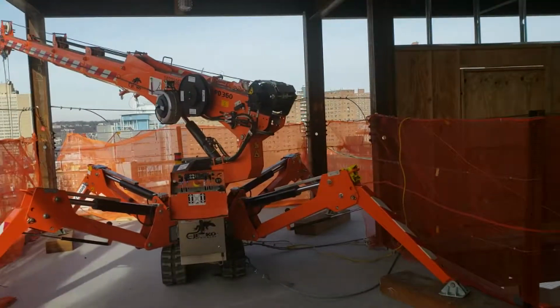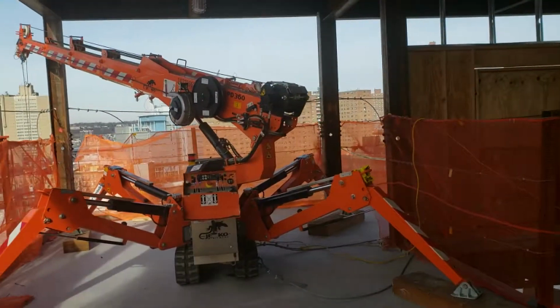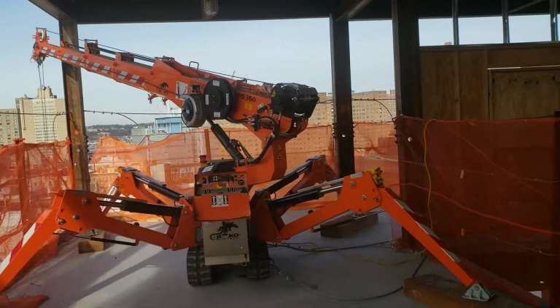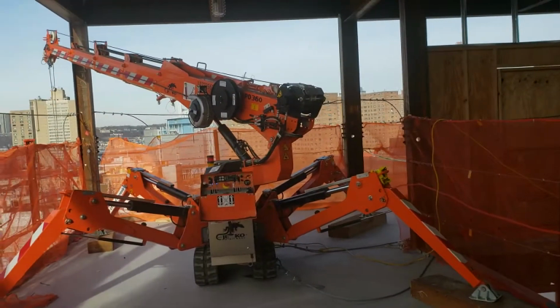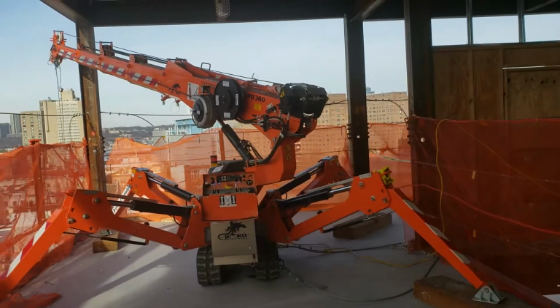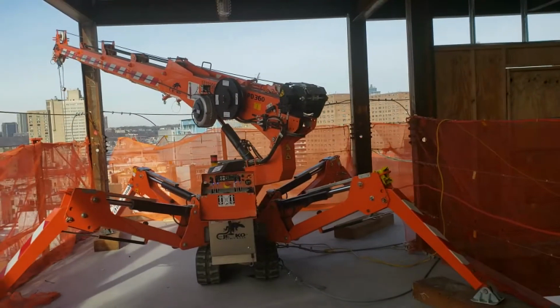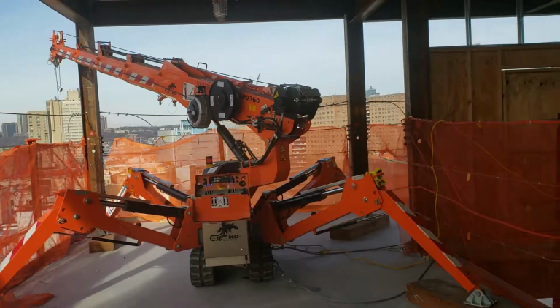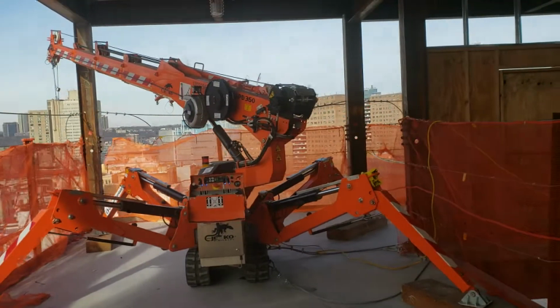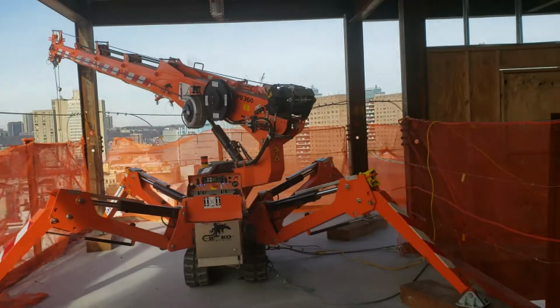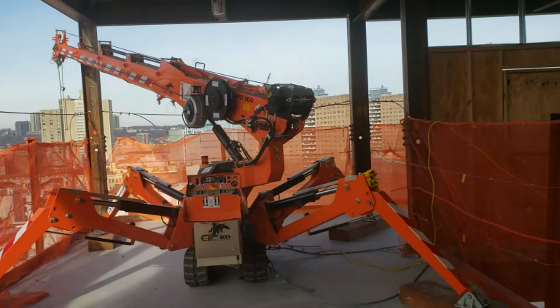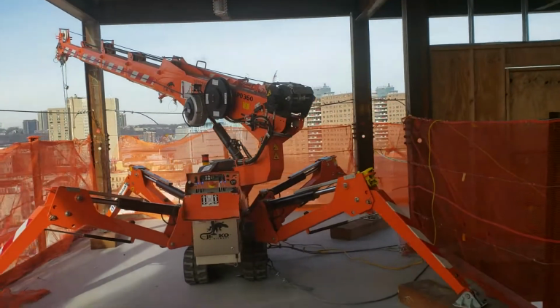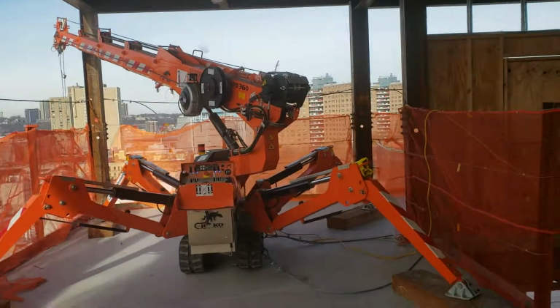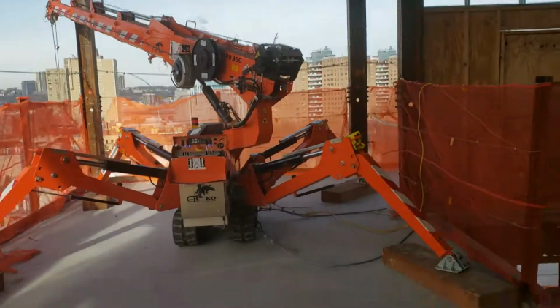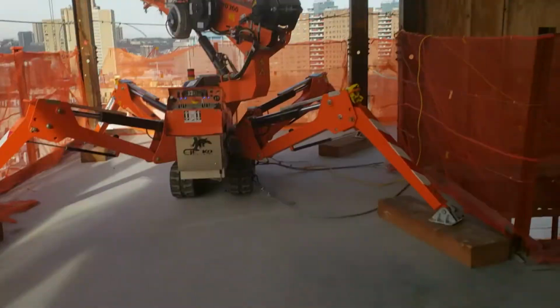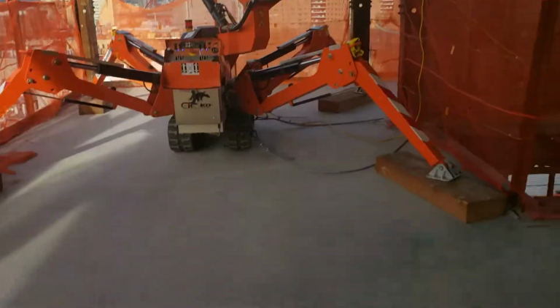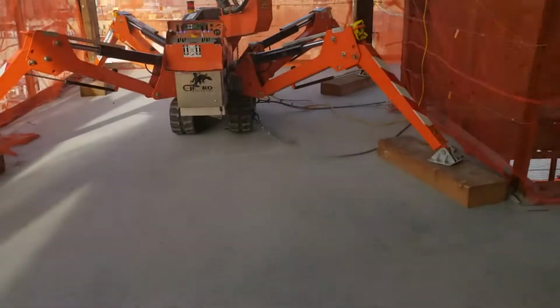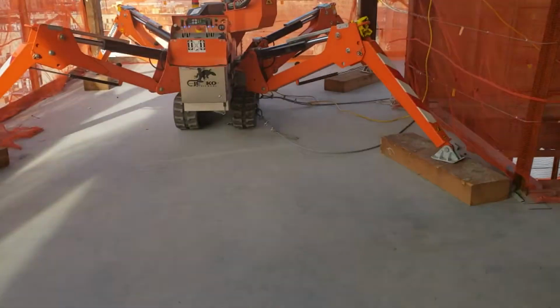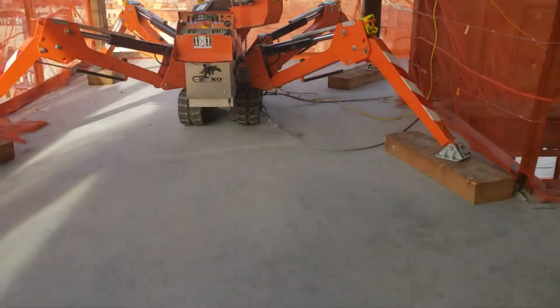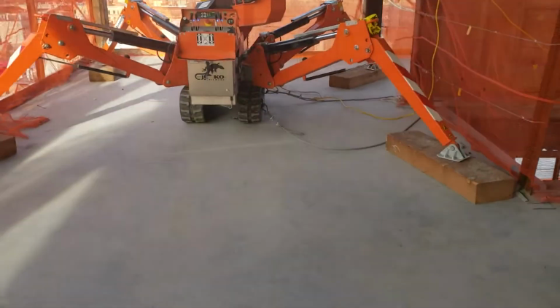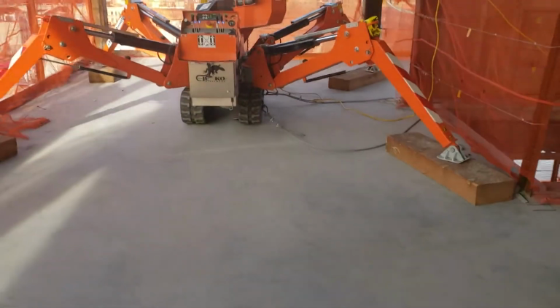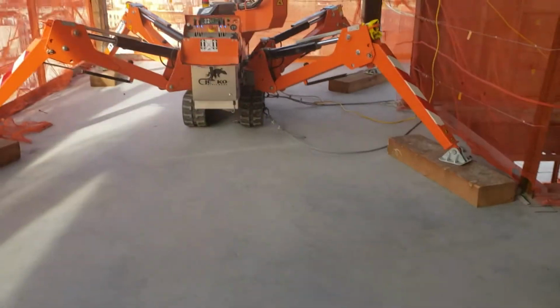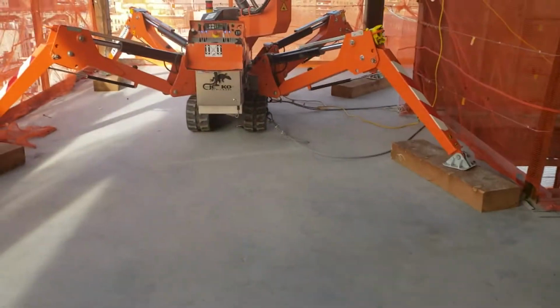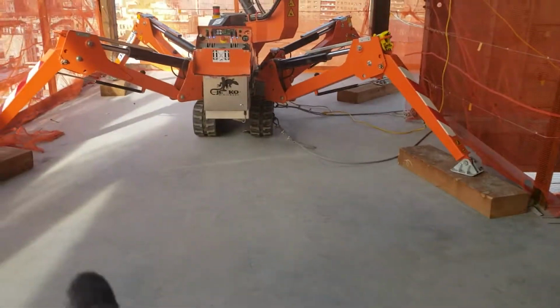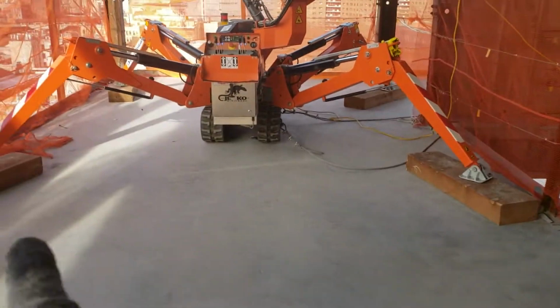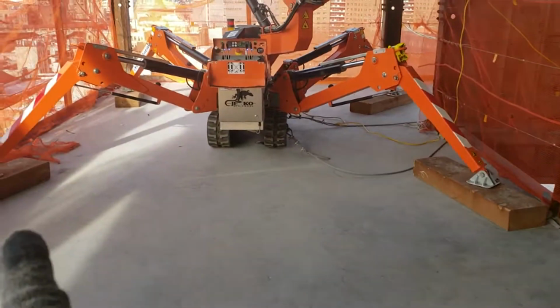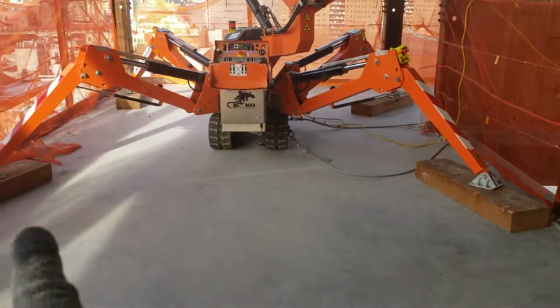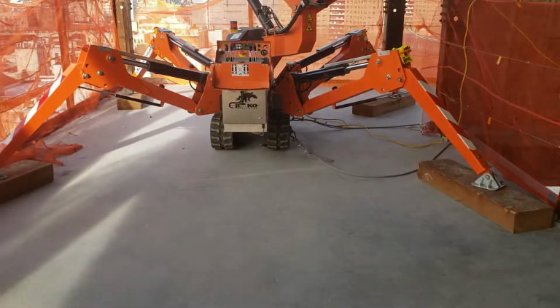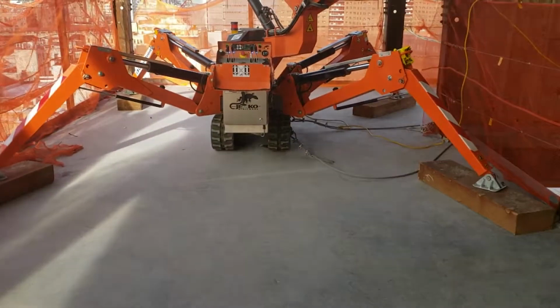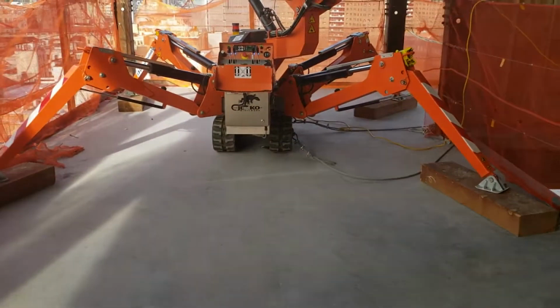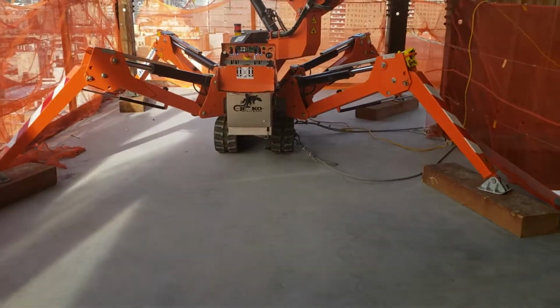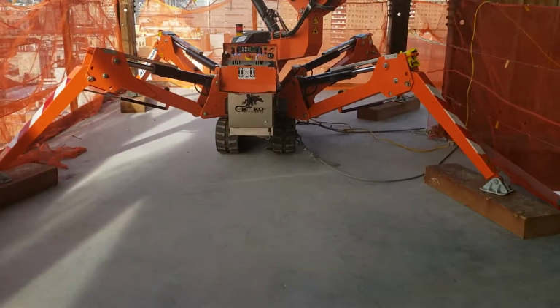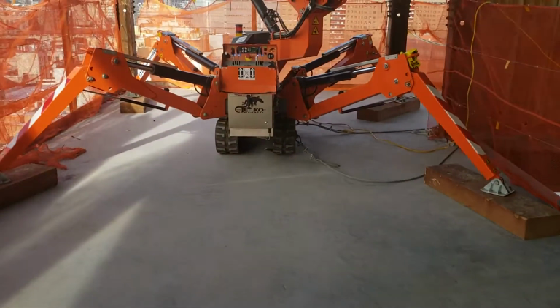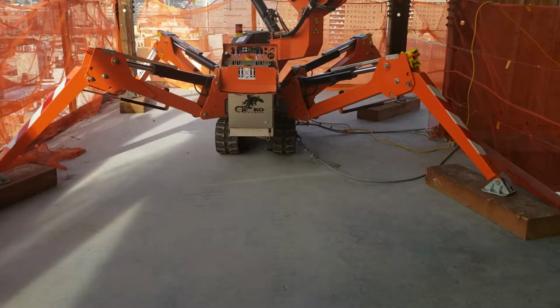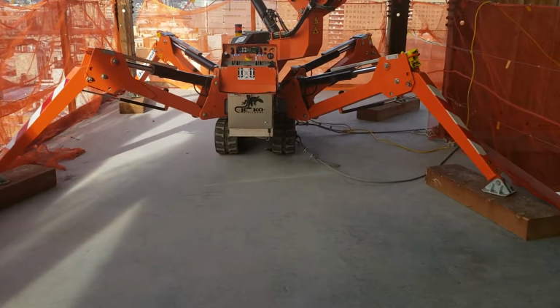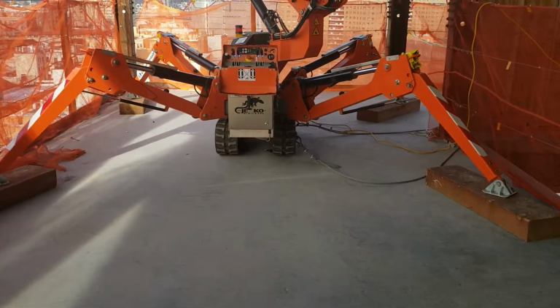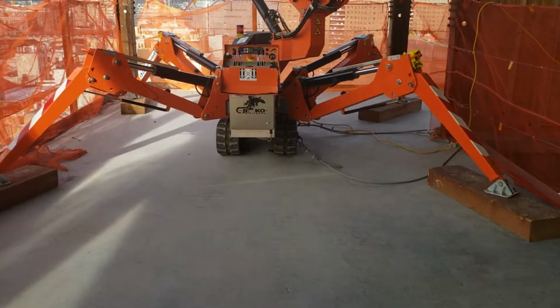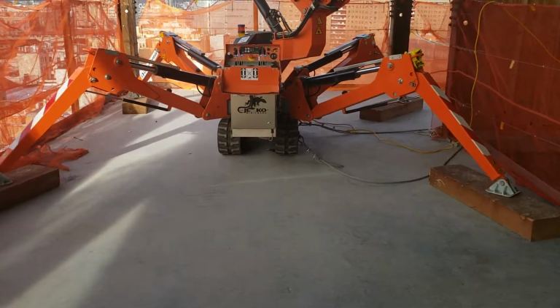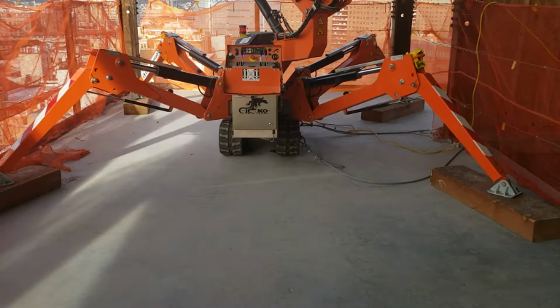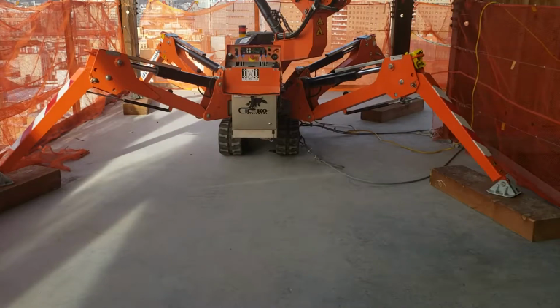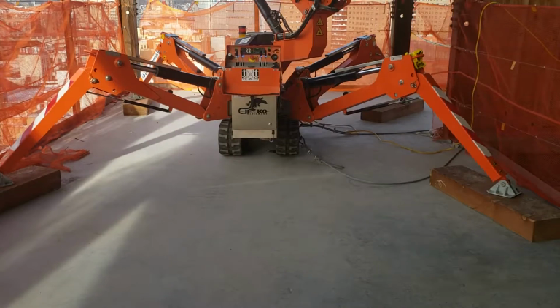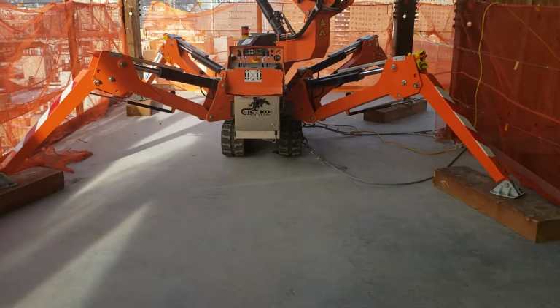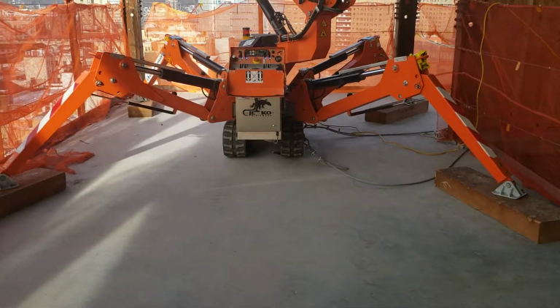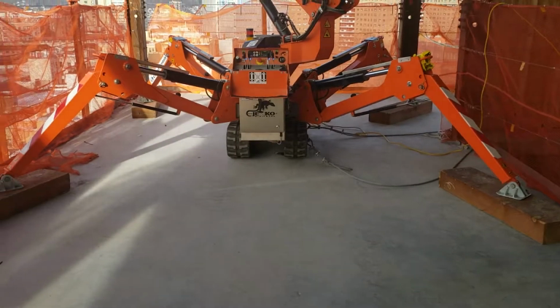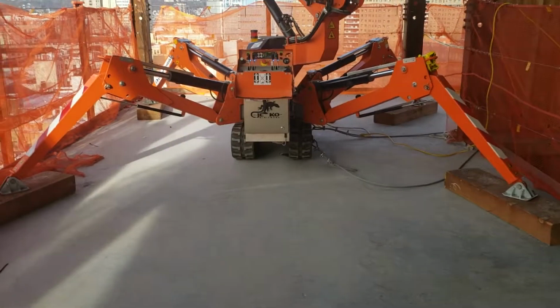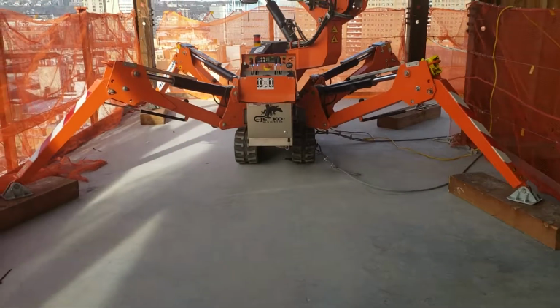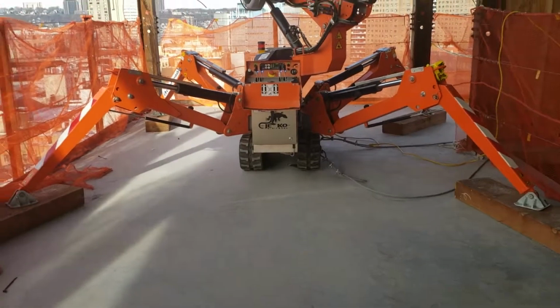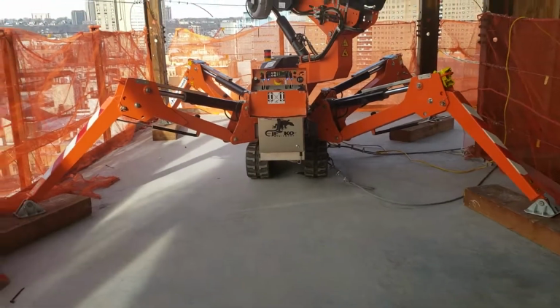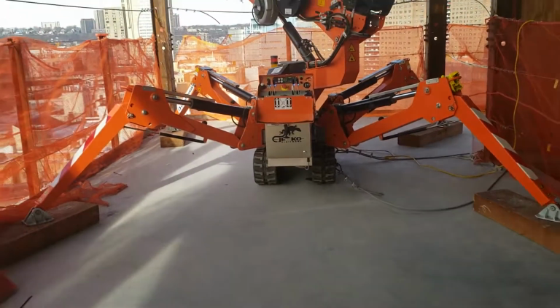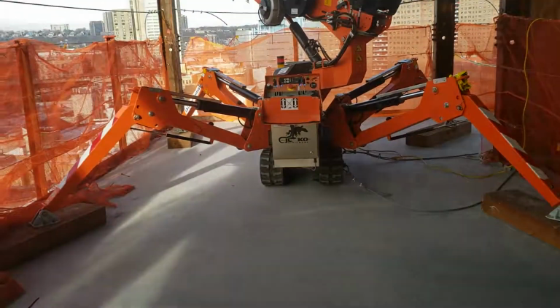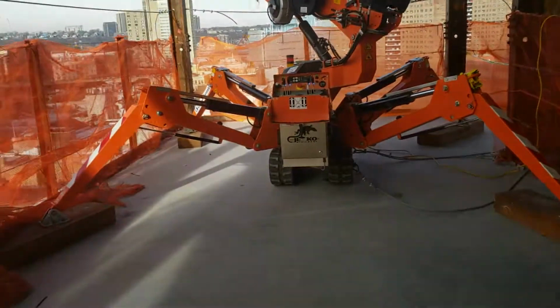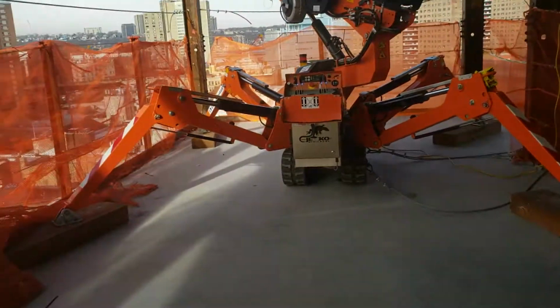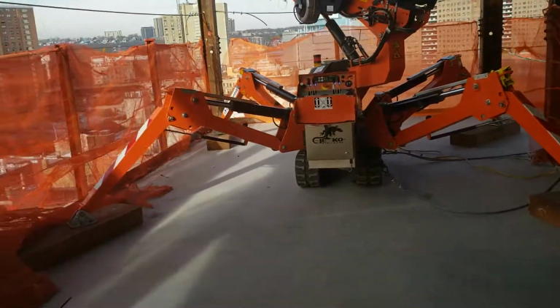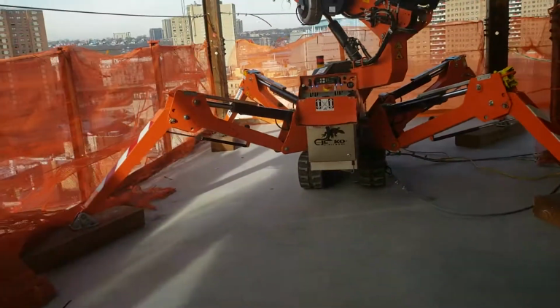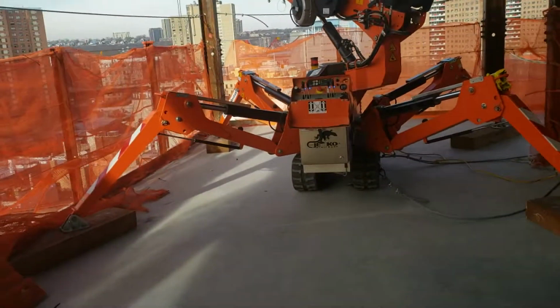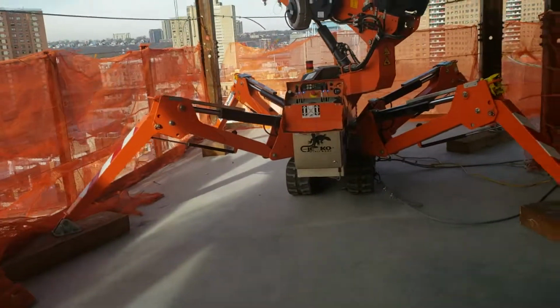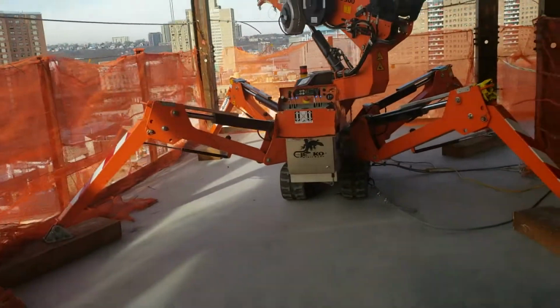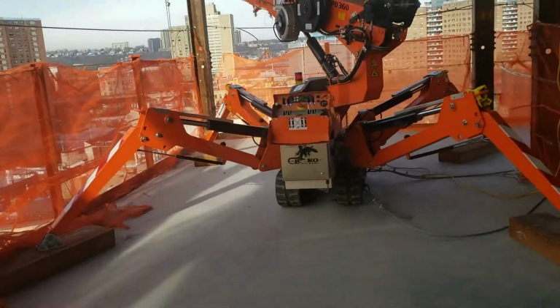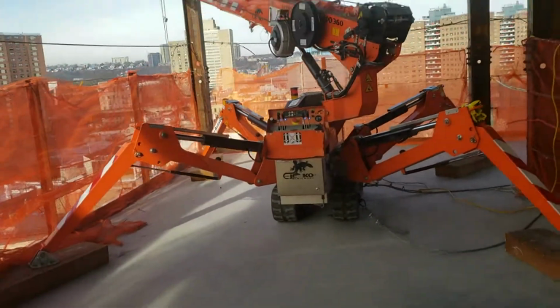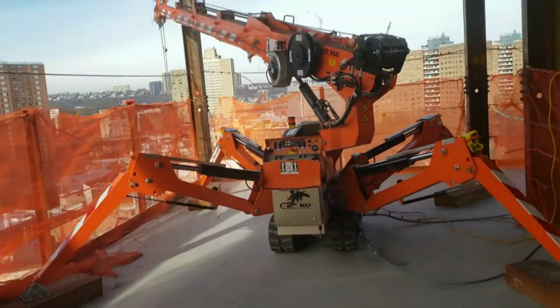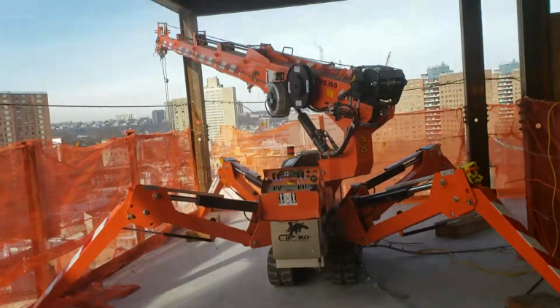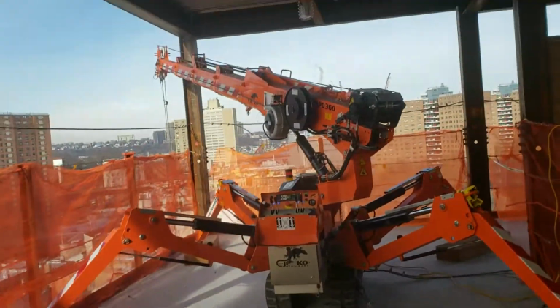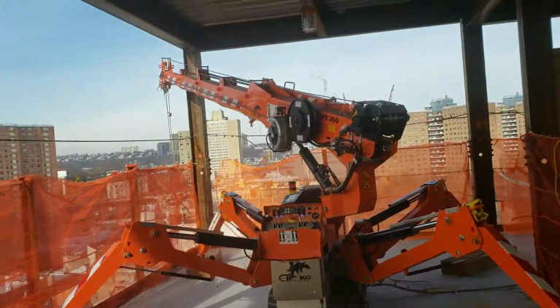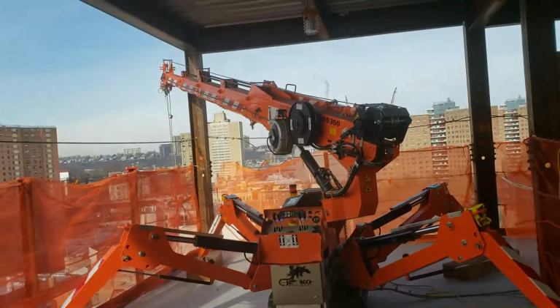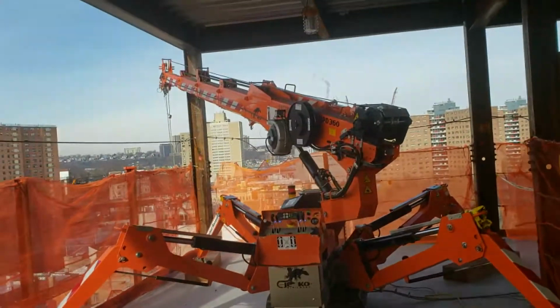That thing is sick — look at how narrow the tracks are, walking right through a doorway. Very, very cool.